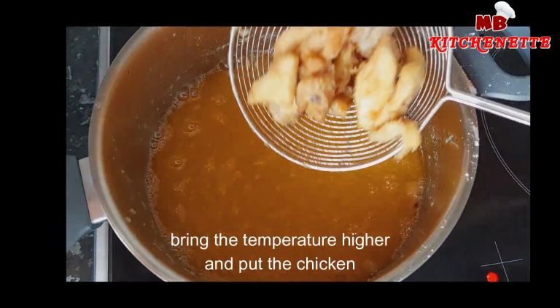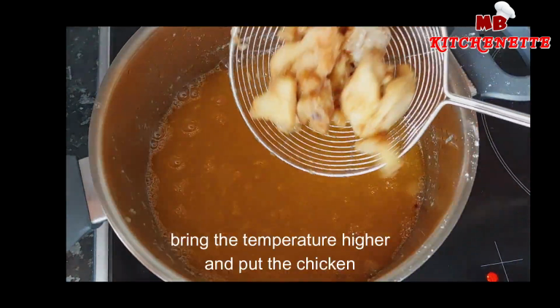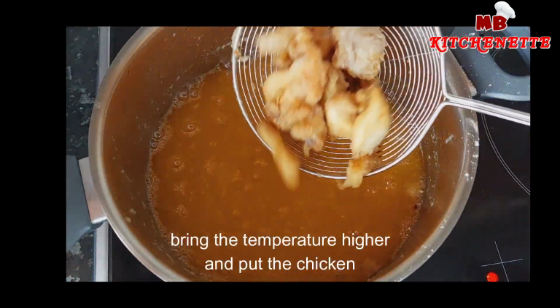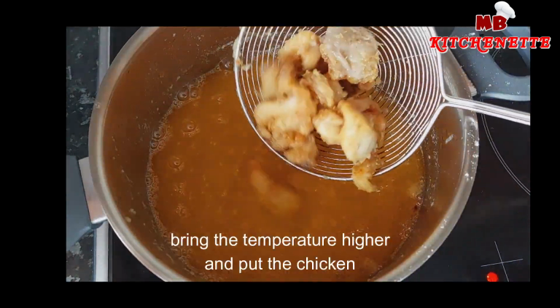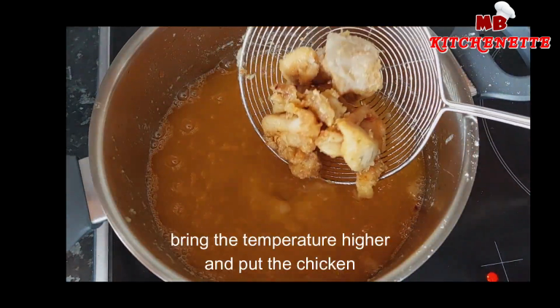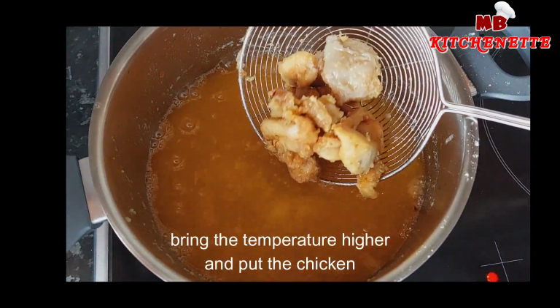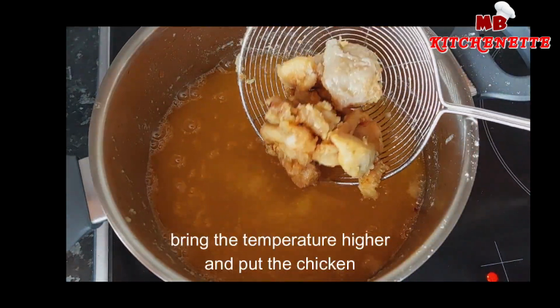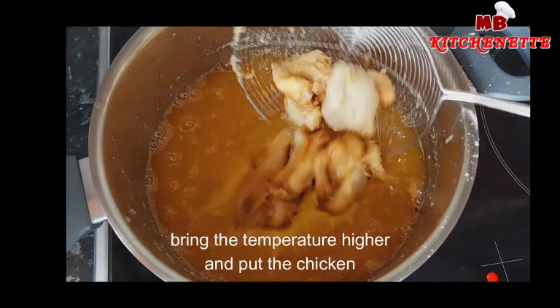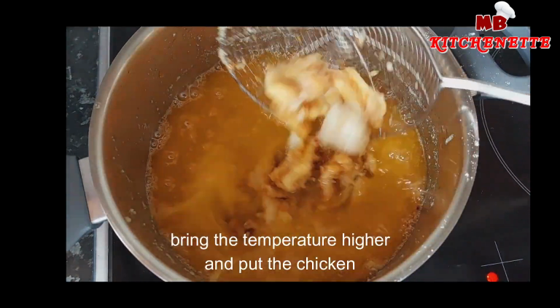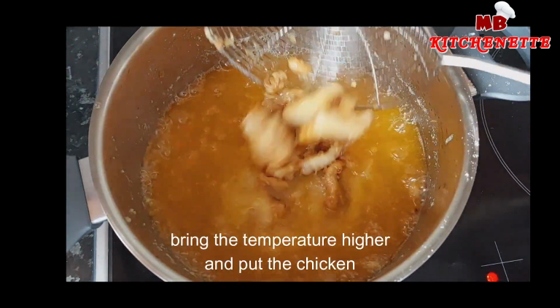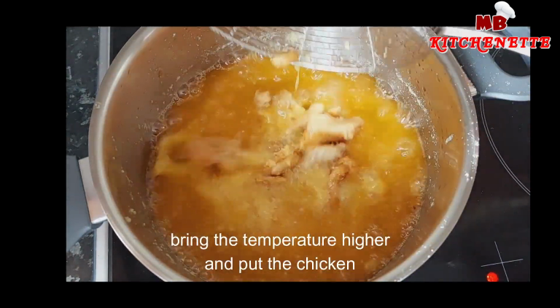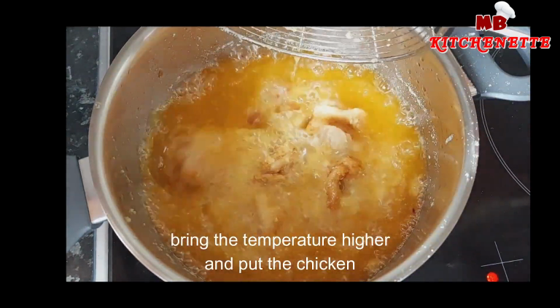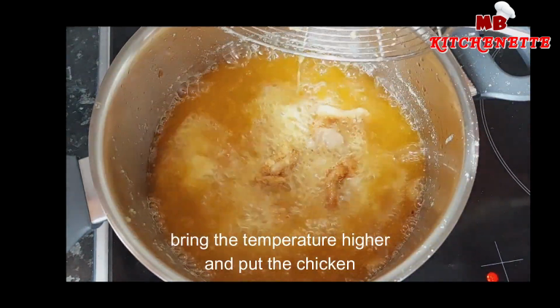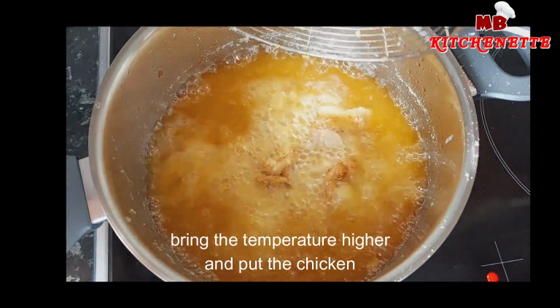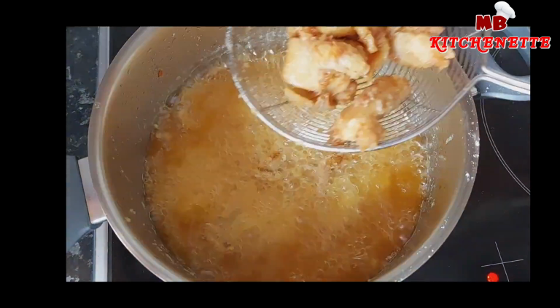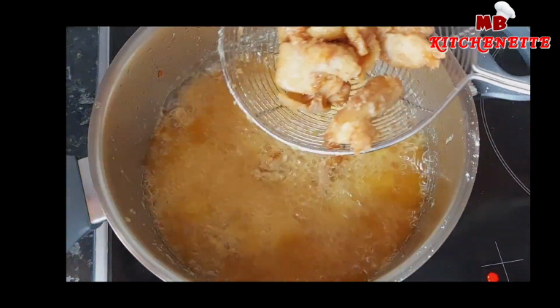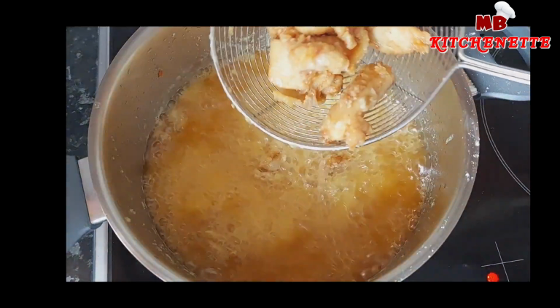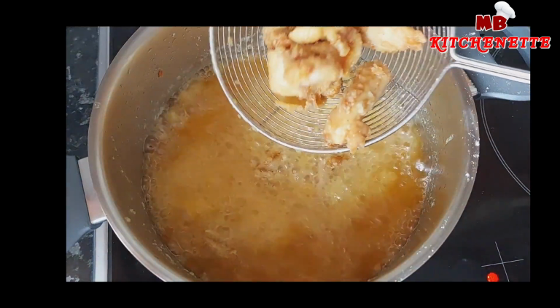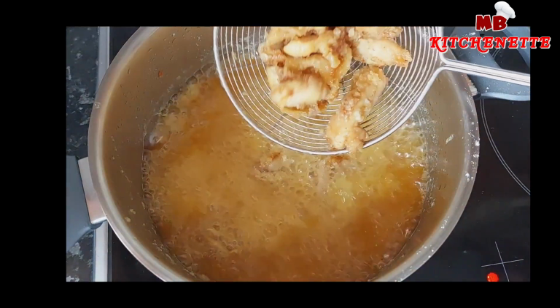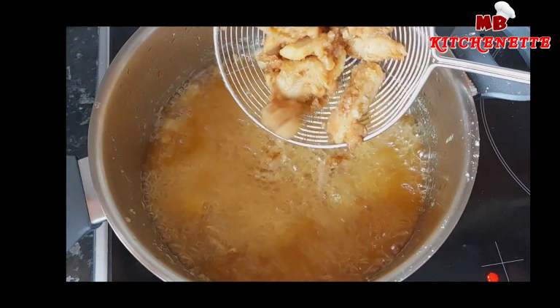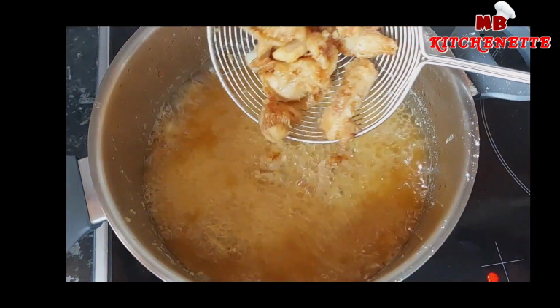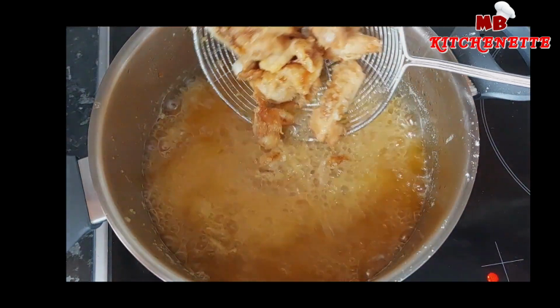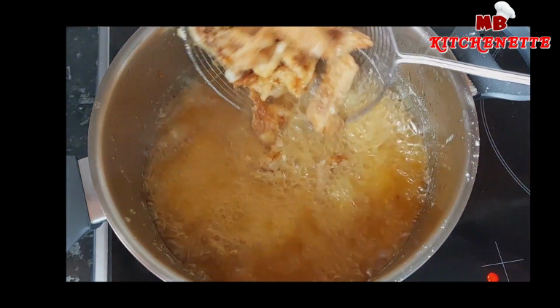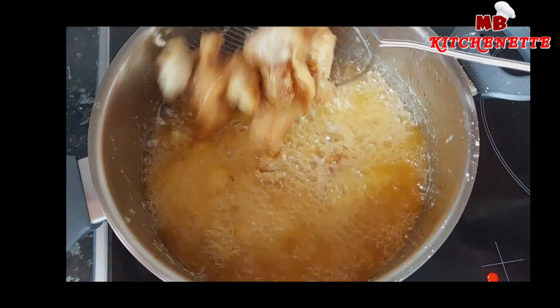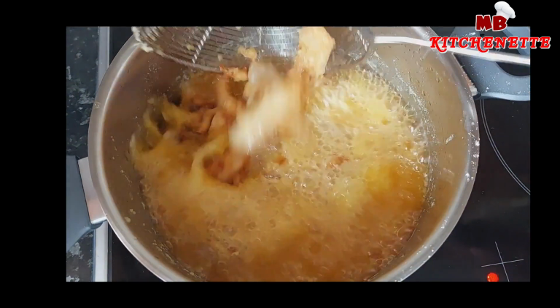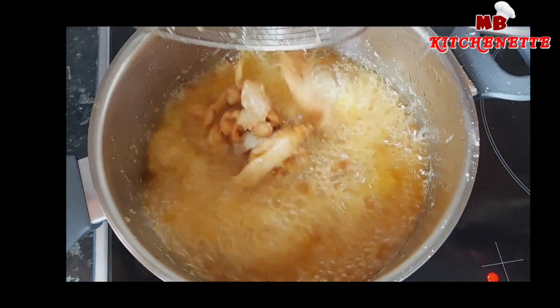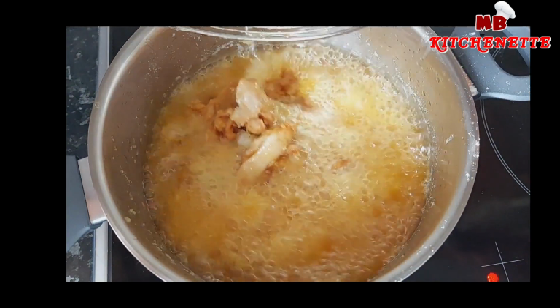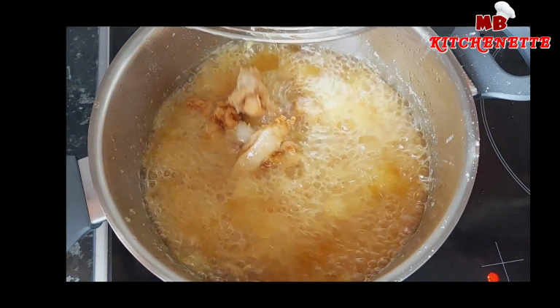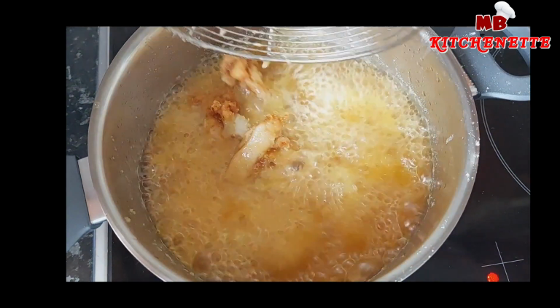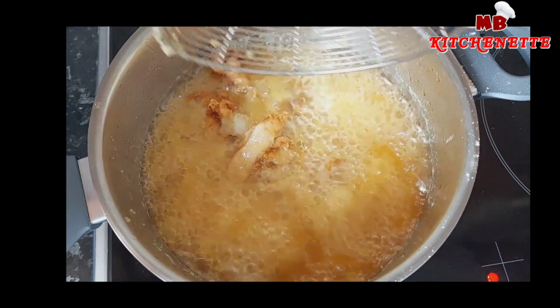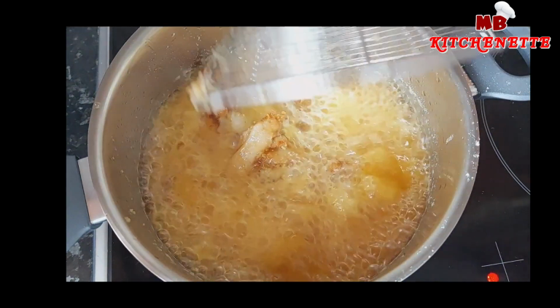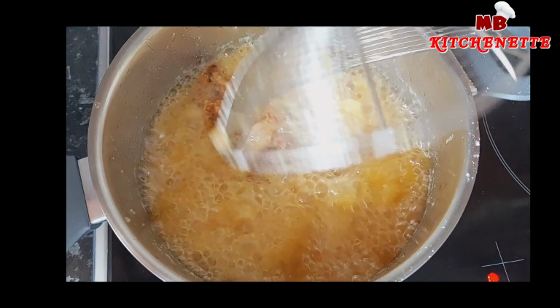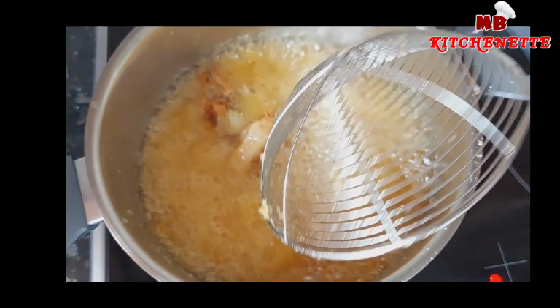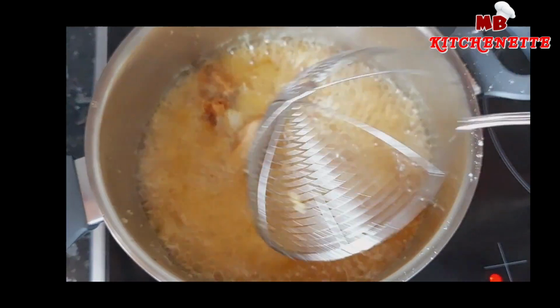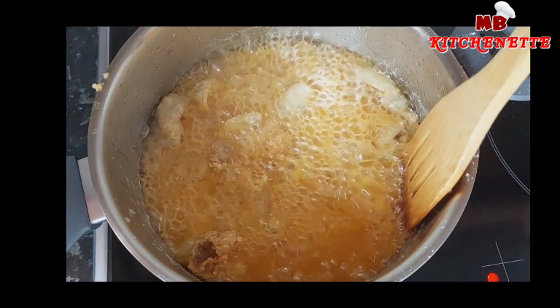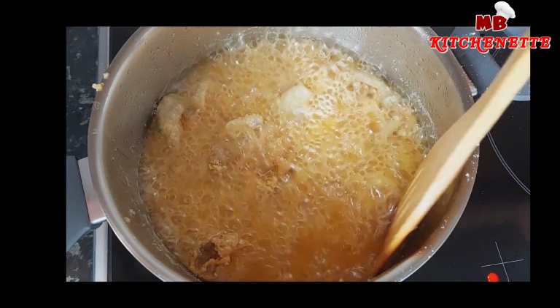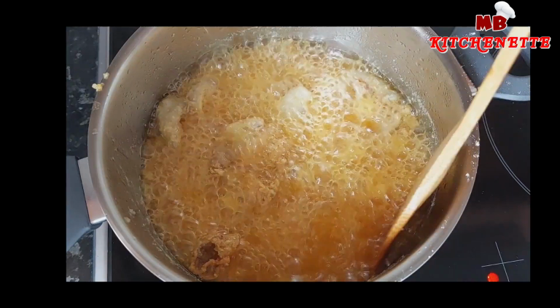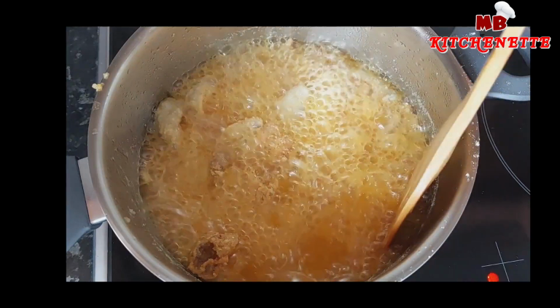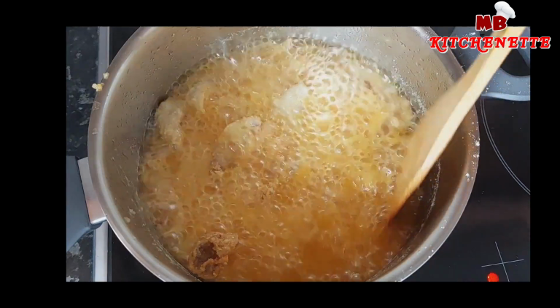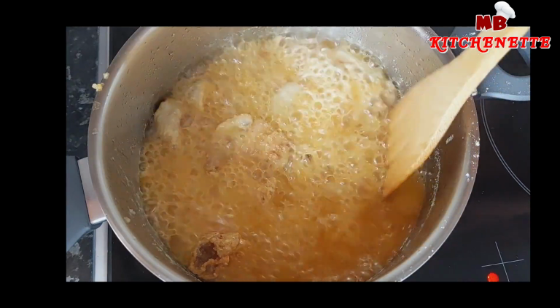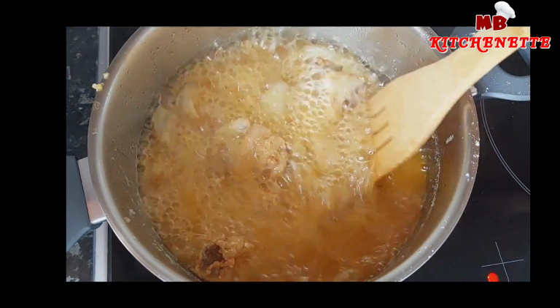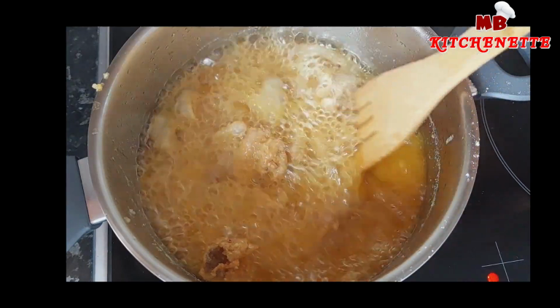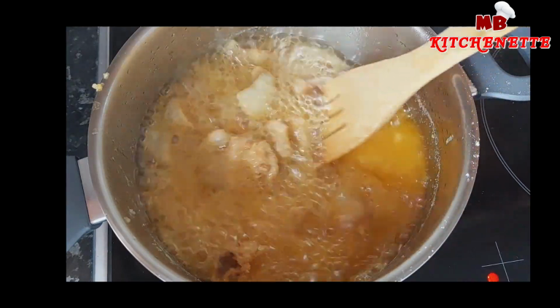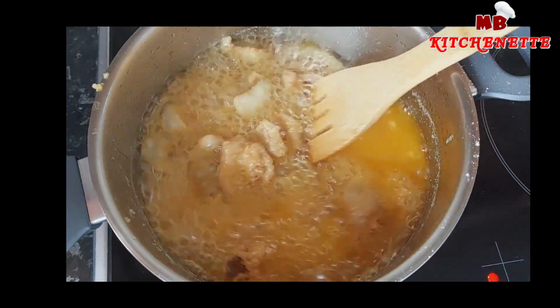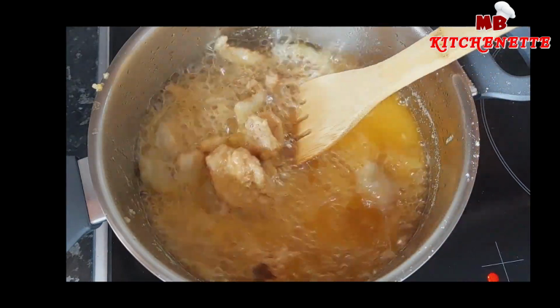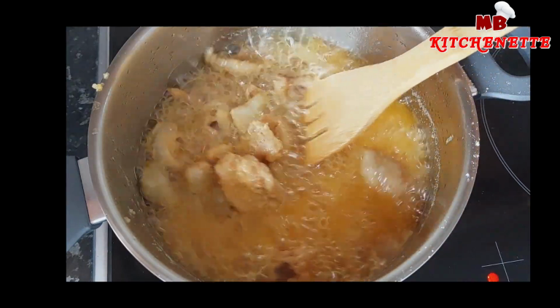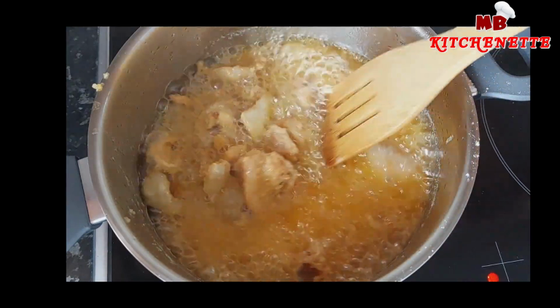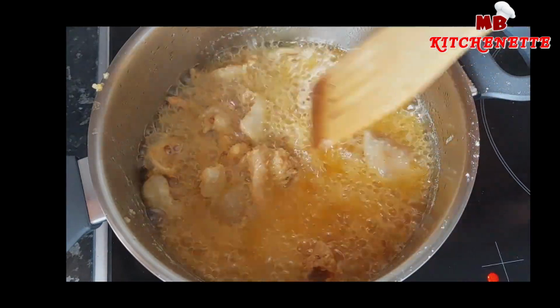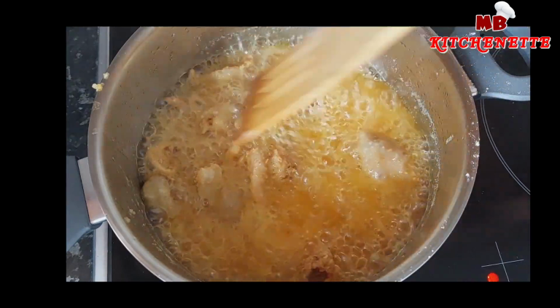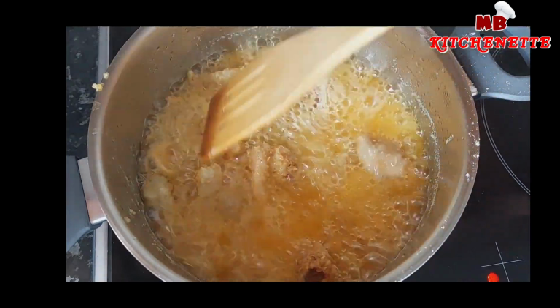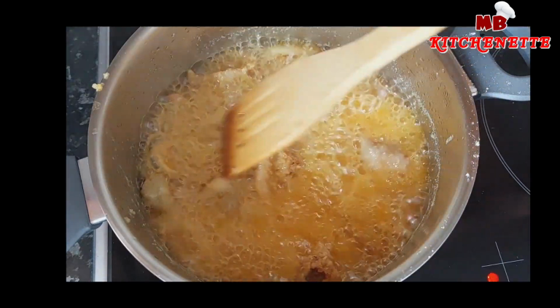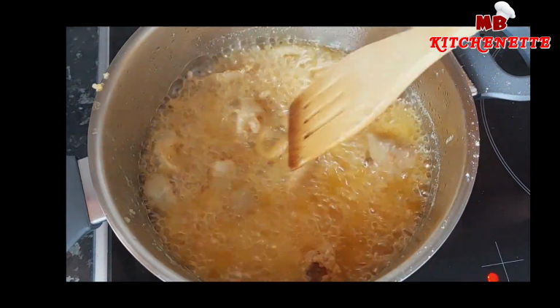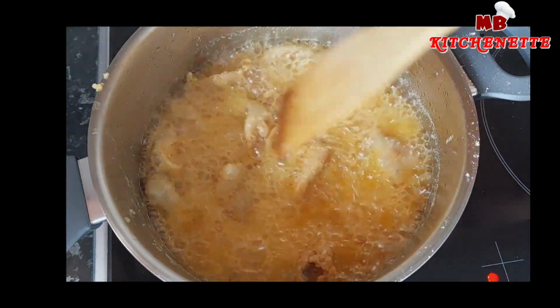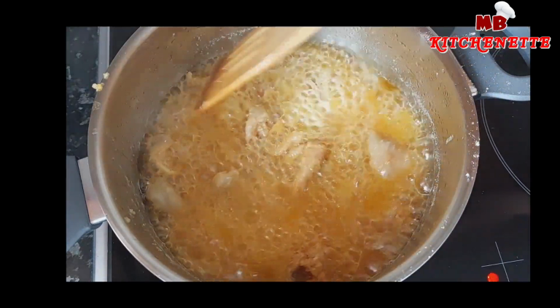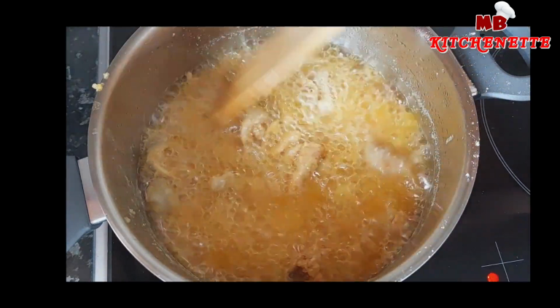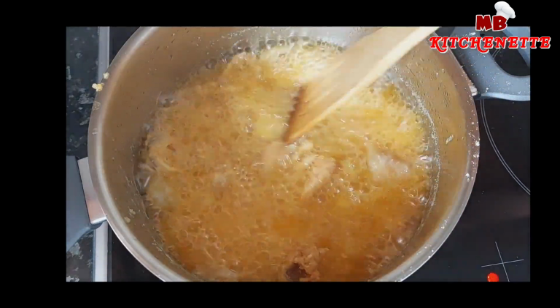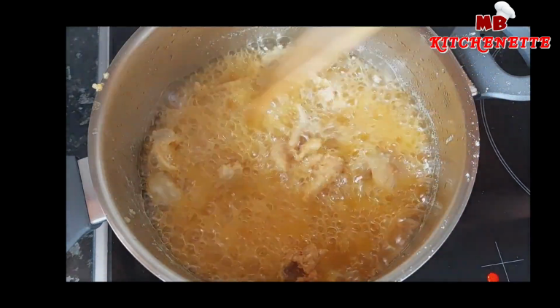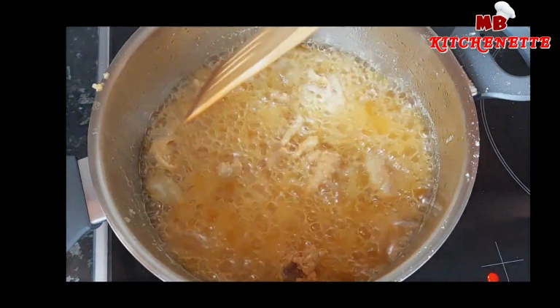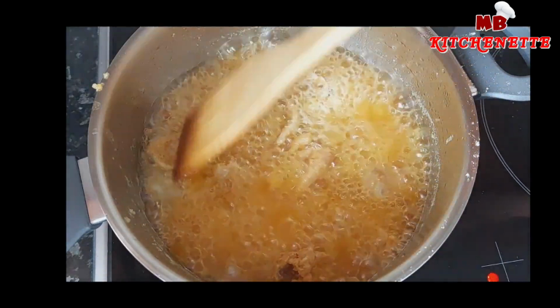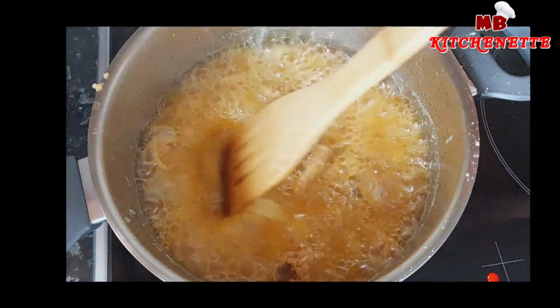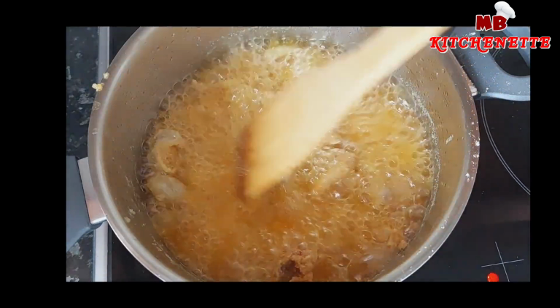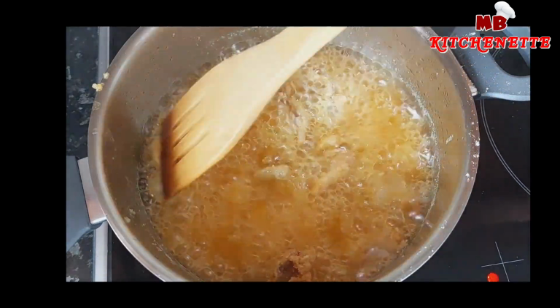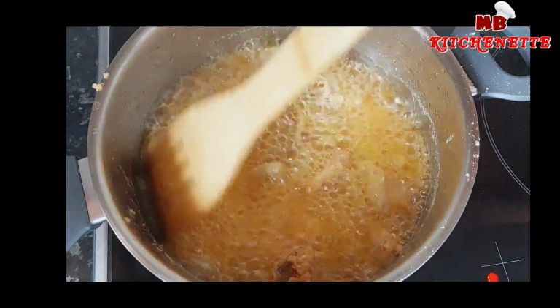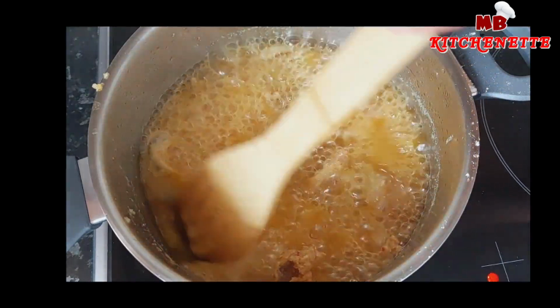Now raise the cooking temperature and put the chicken back in. Cook for a minimum of three minutes until it becomes golden brown.